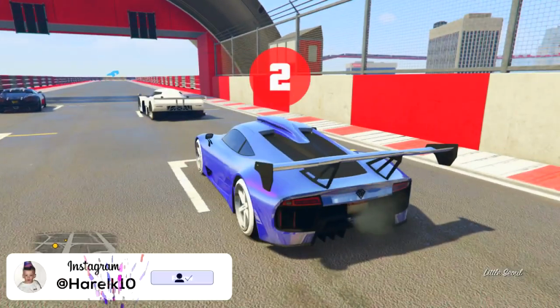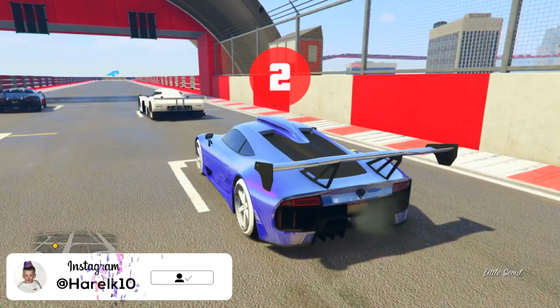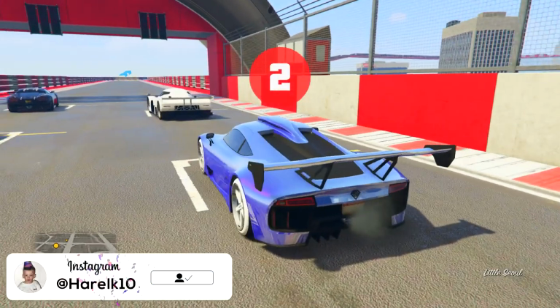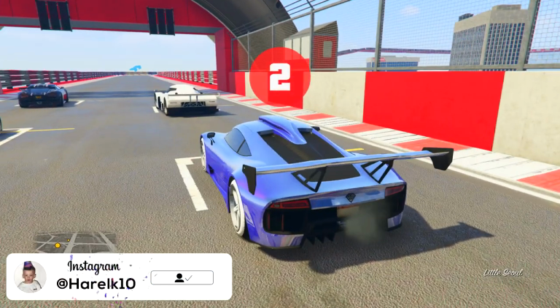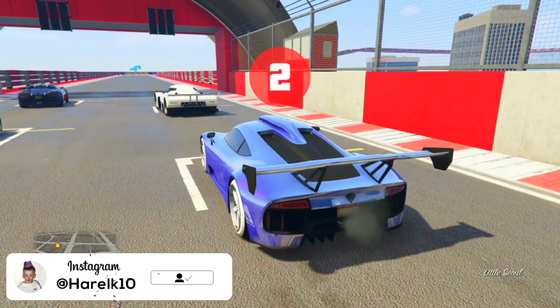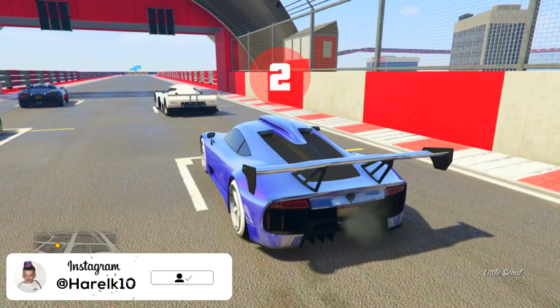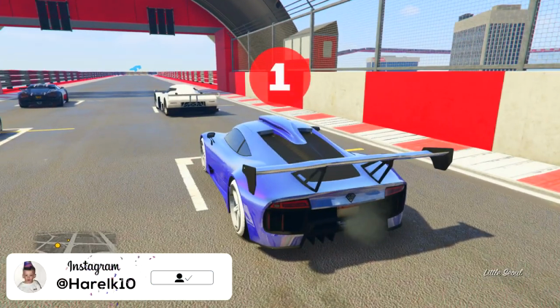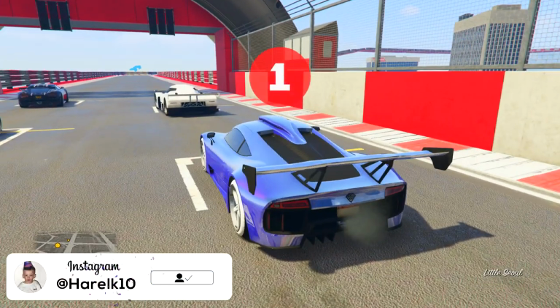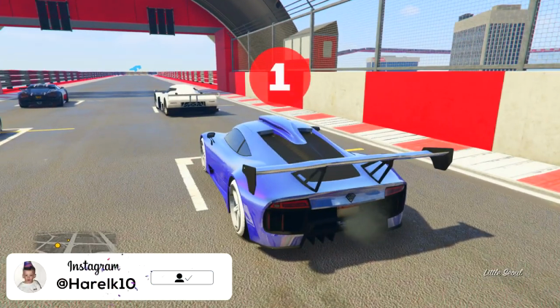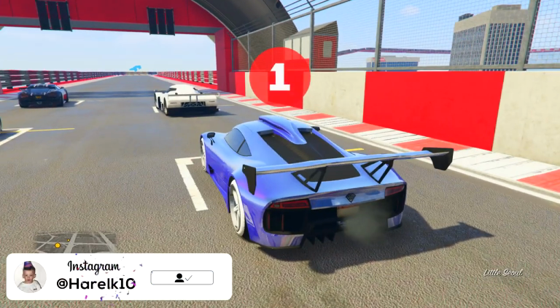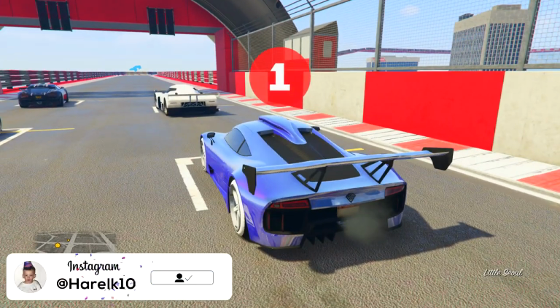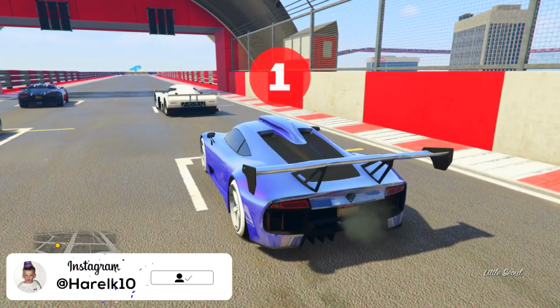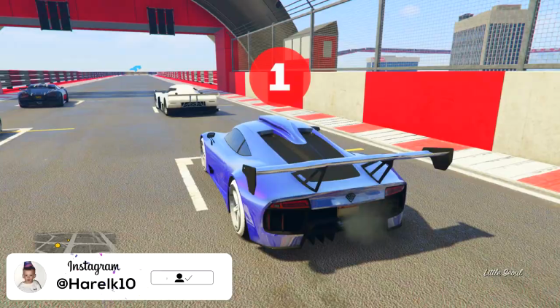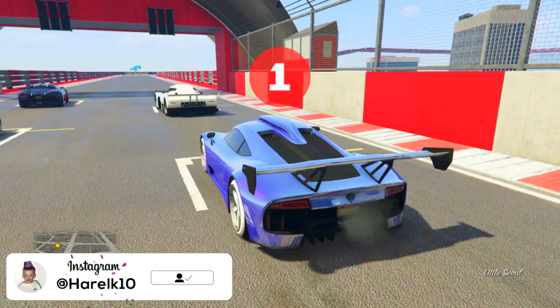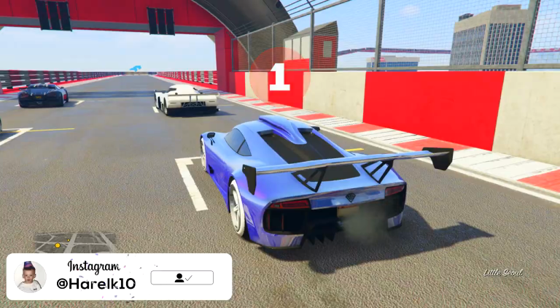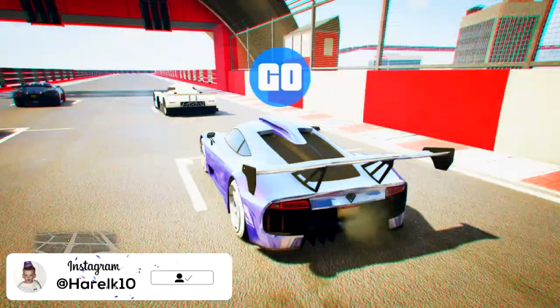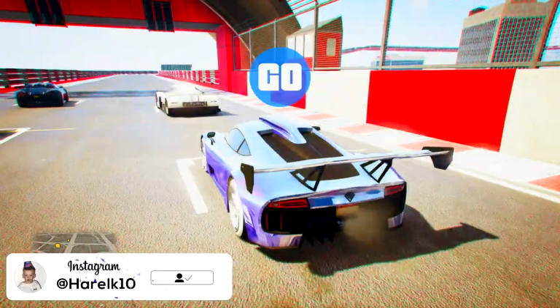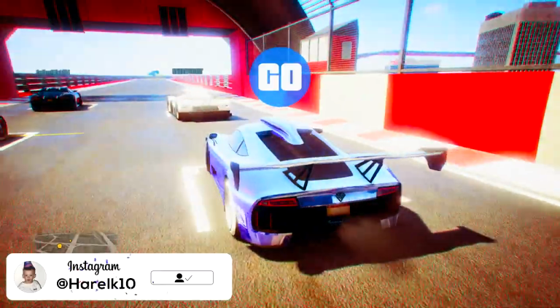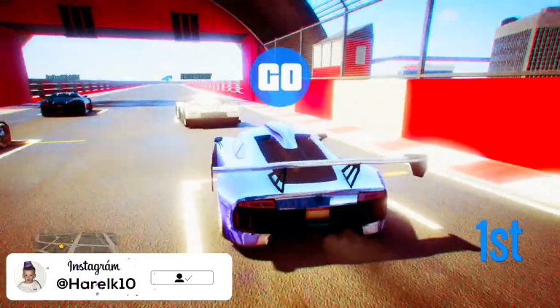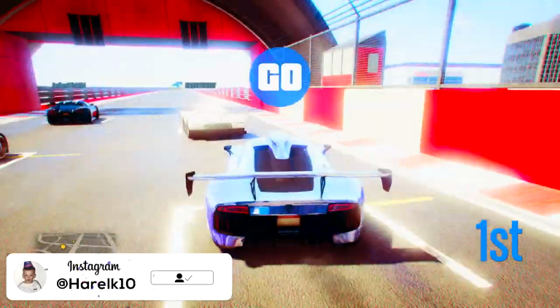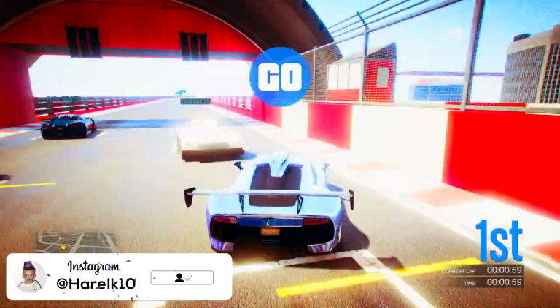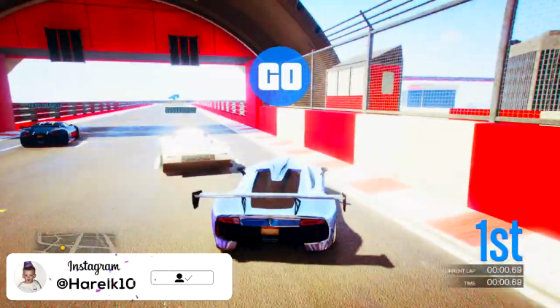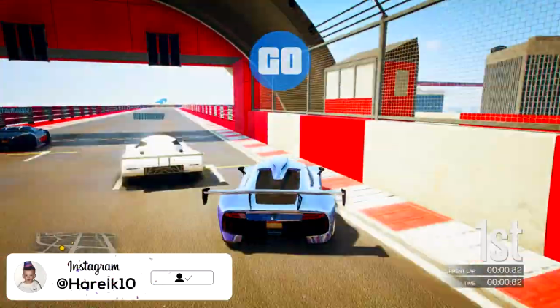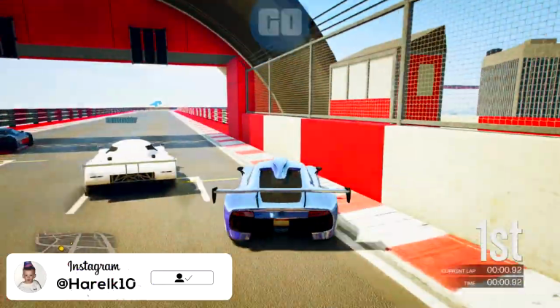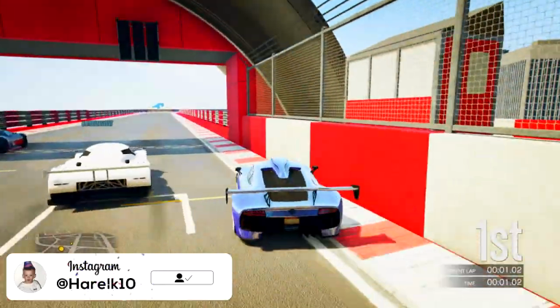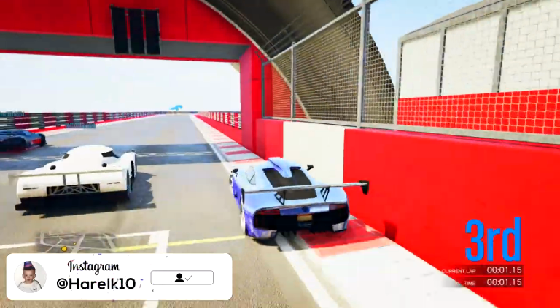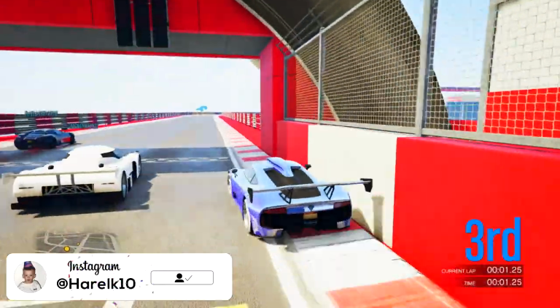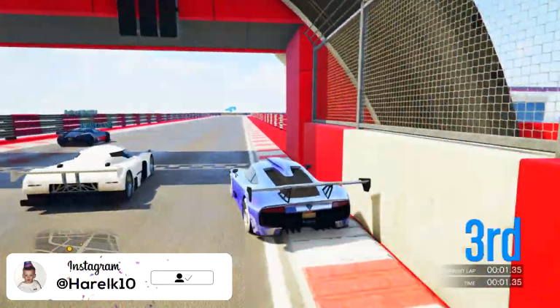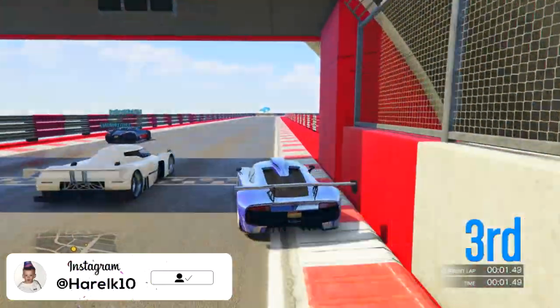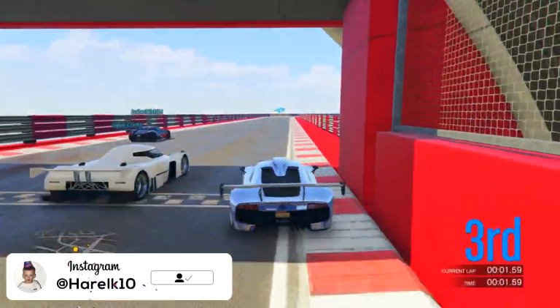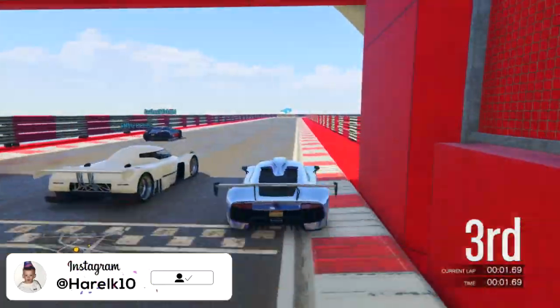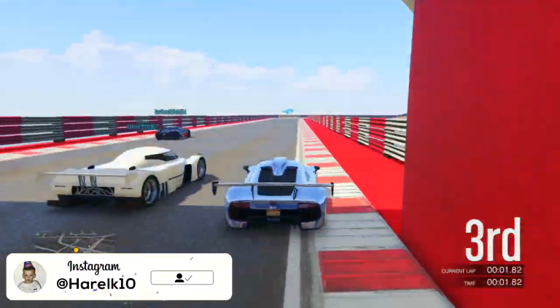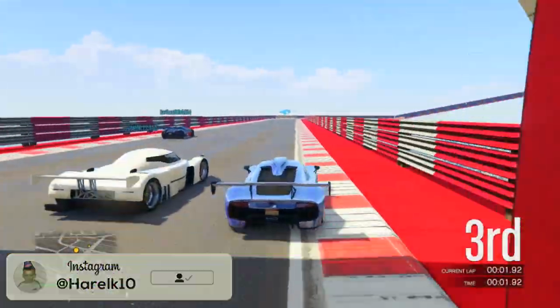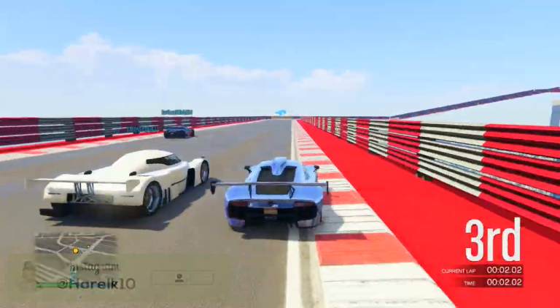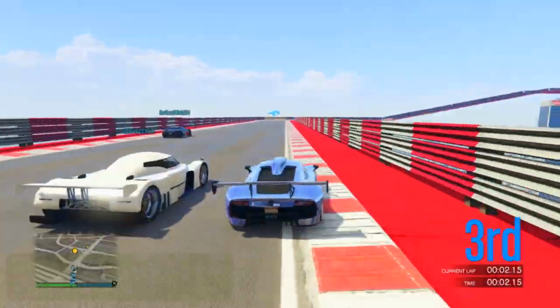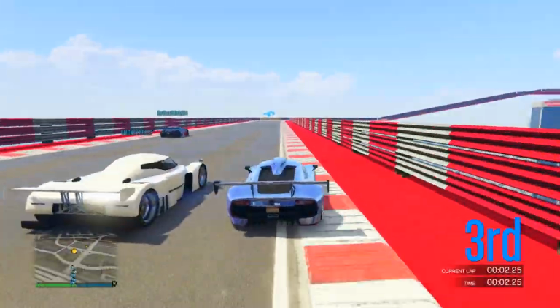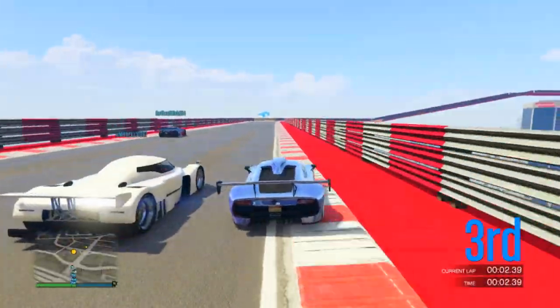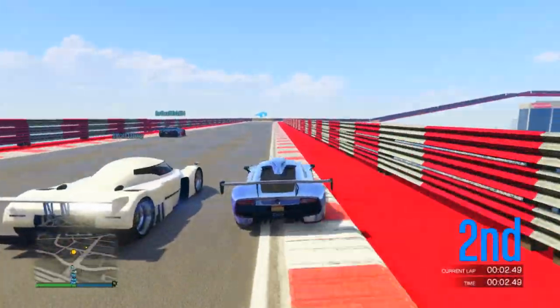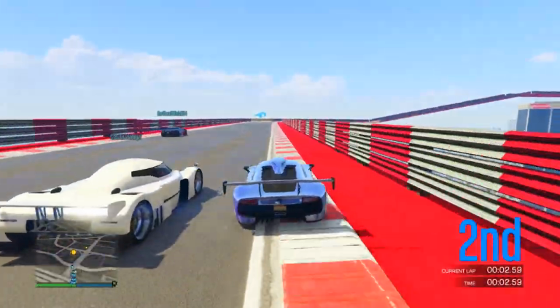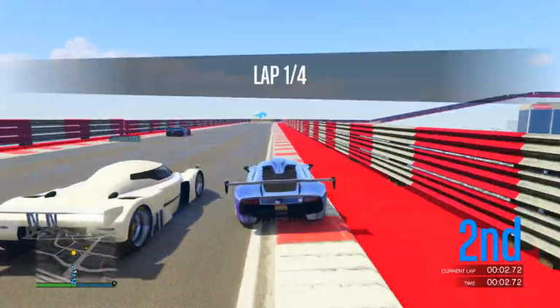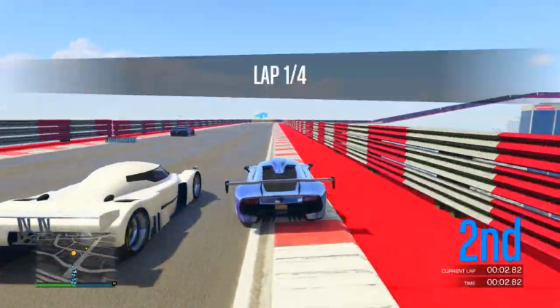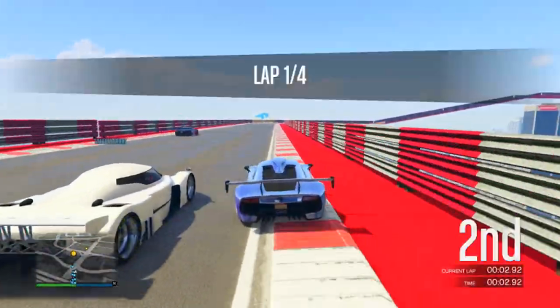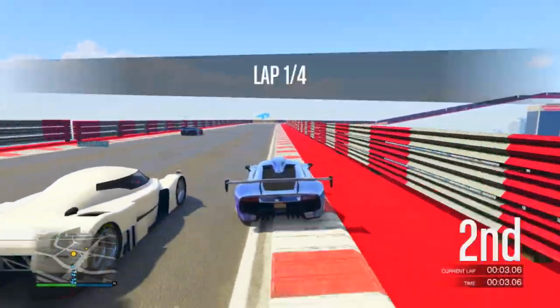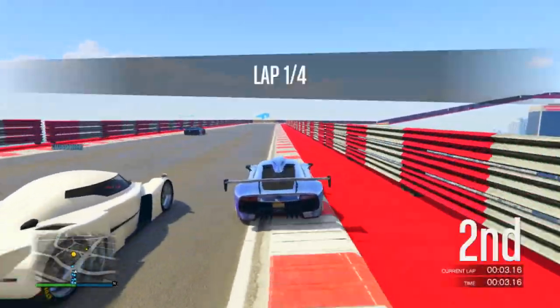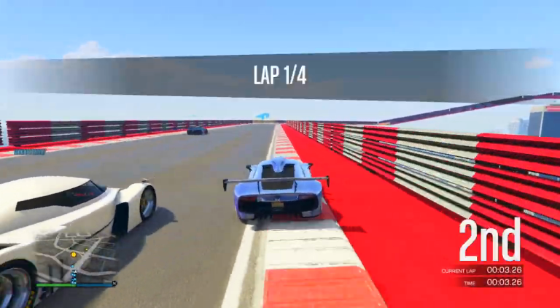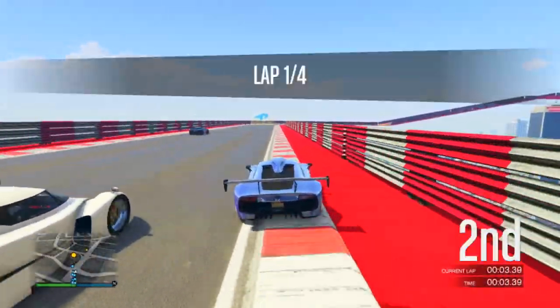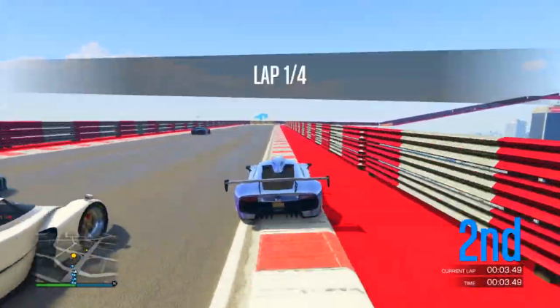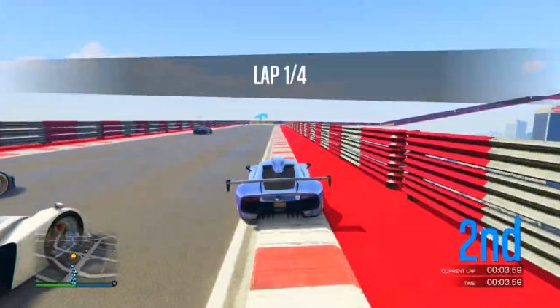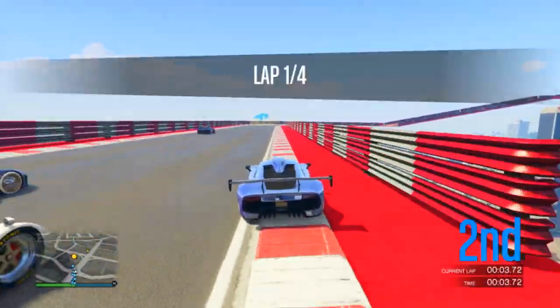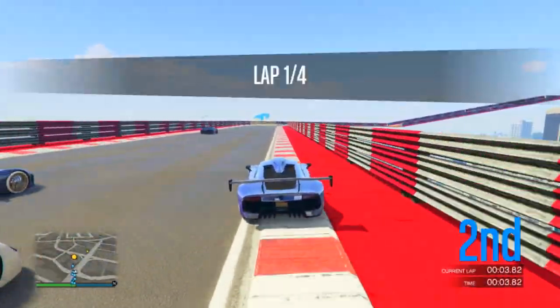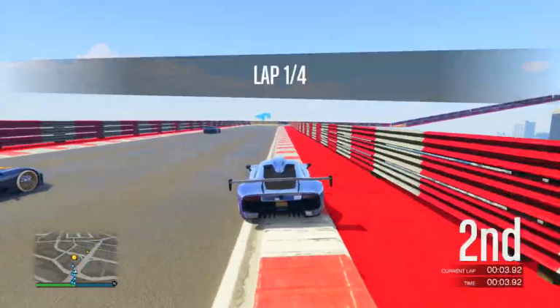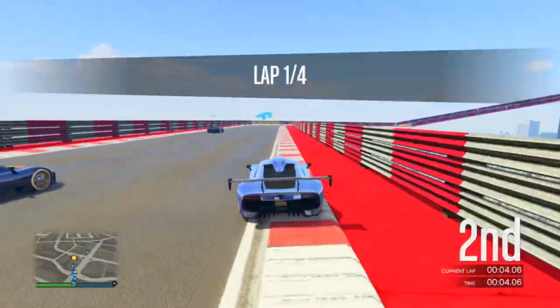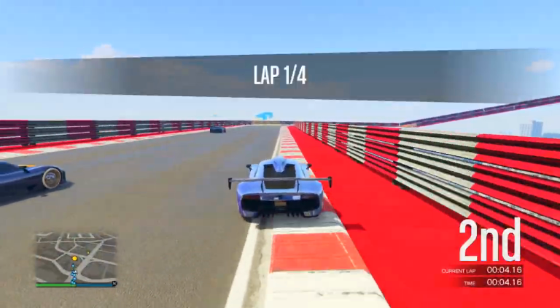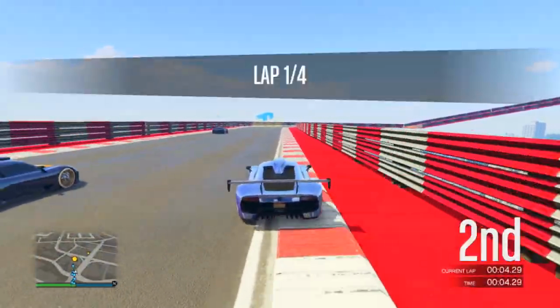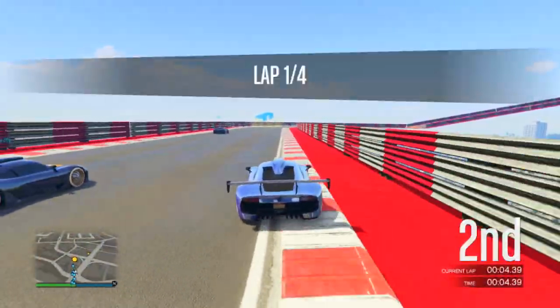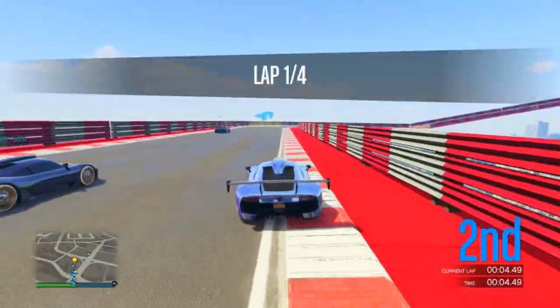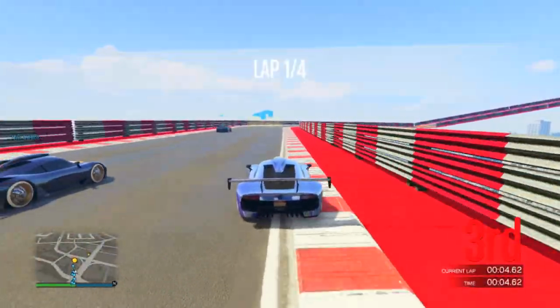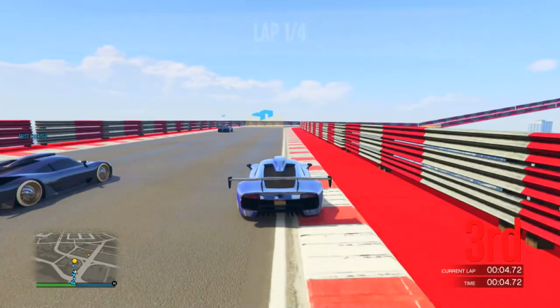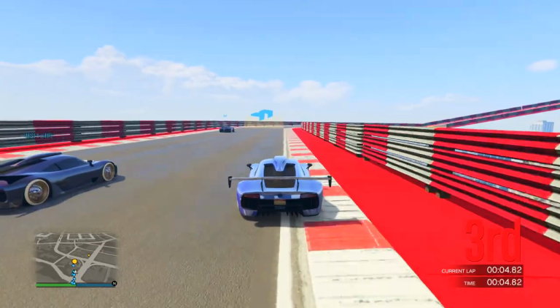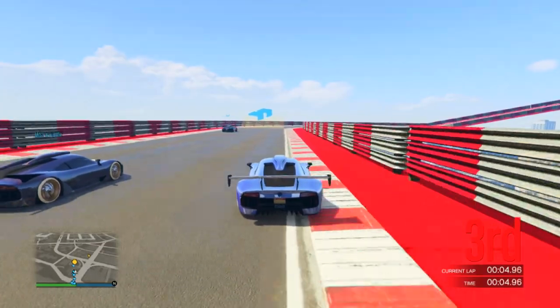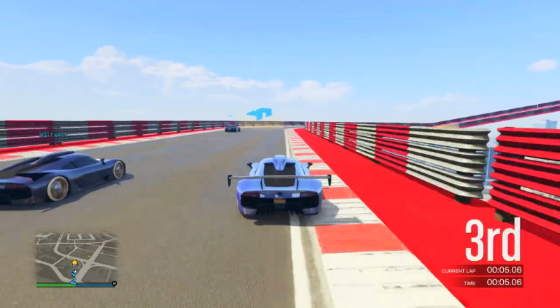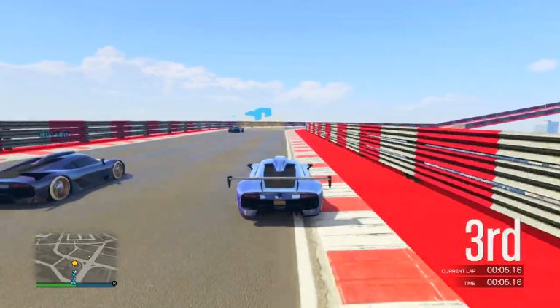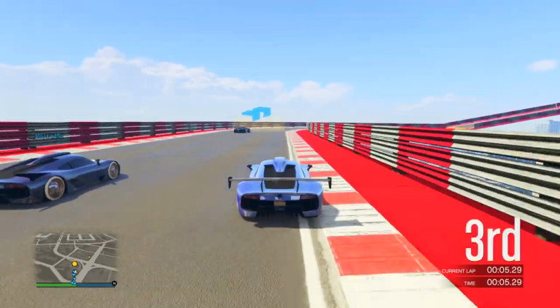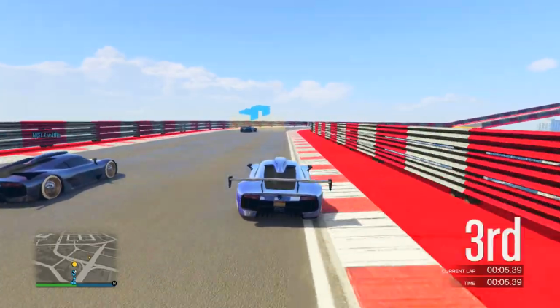Today I'm going to be showing you guys how to get the three easiest outfits in GTA 5 Online. These outfits include the paramedic outfit, the new SWAT team outfit, and the juggernaut outfit. I'm going to be showing you guys how to get all those in that order.